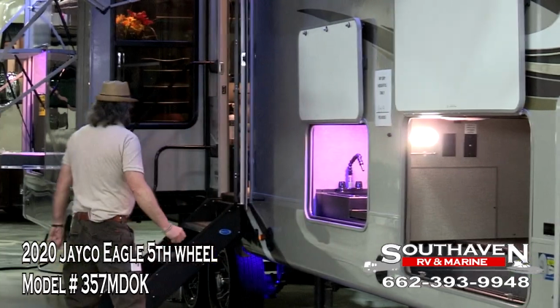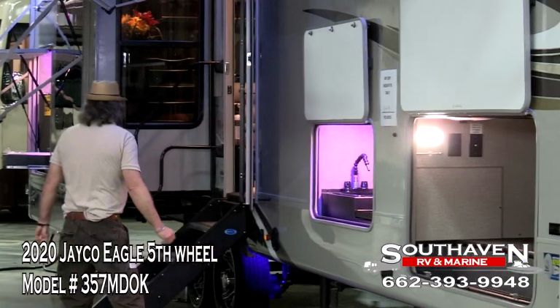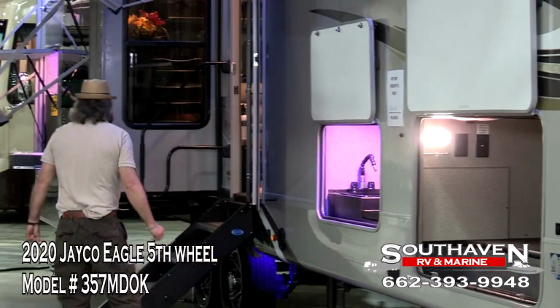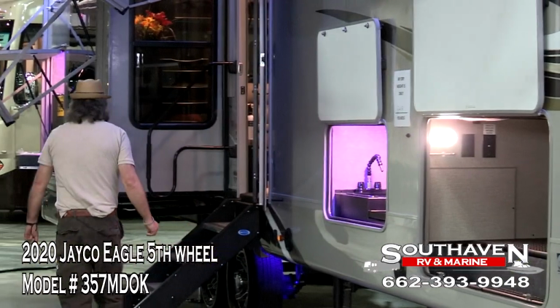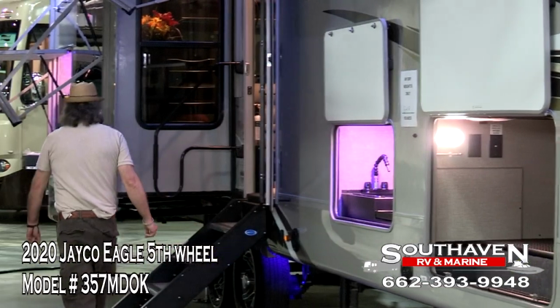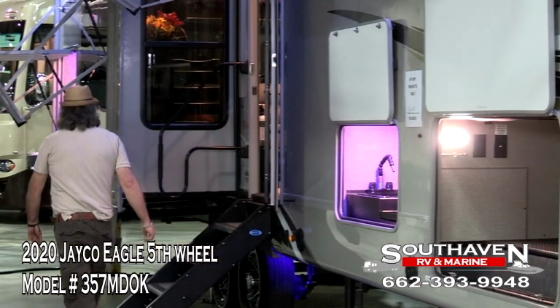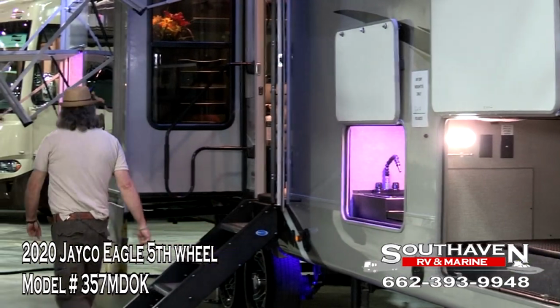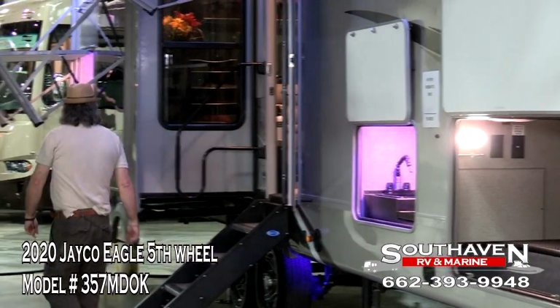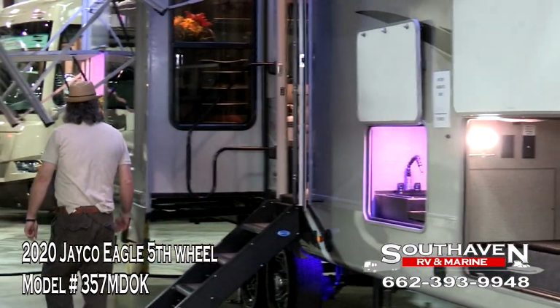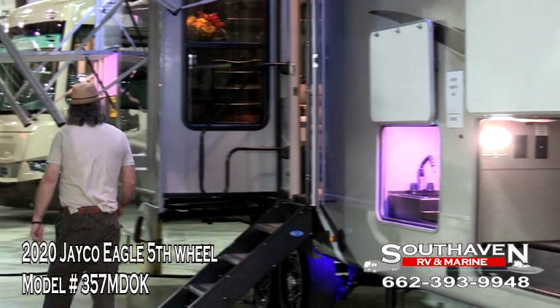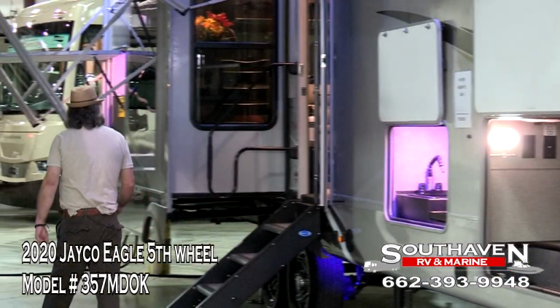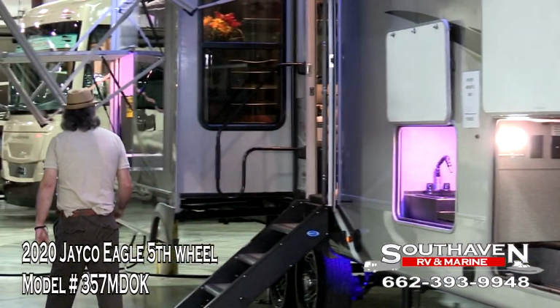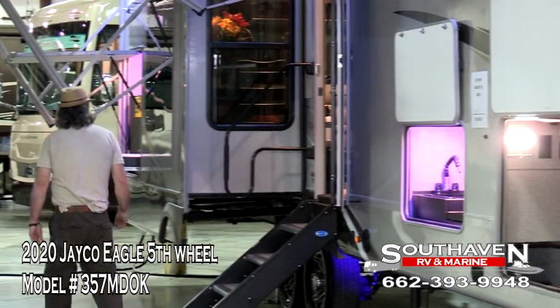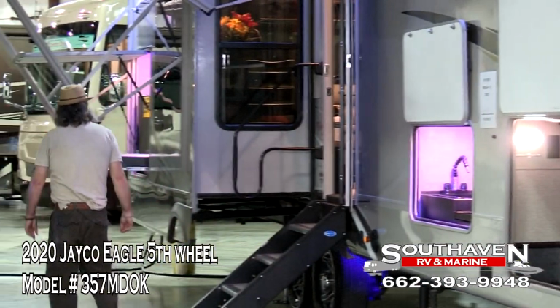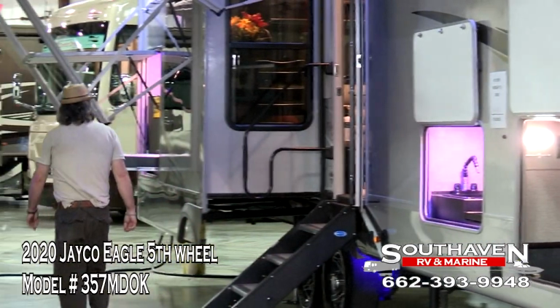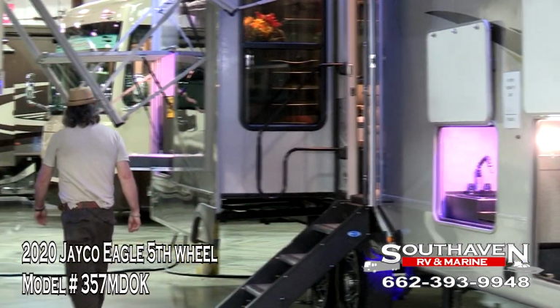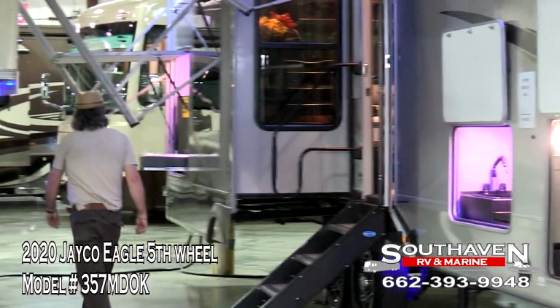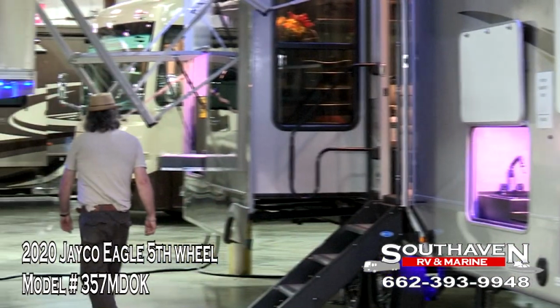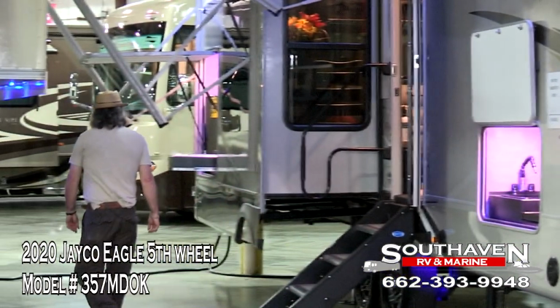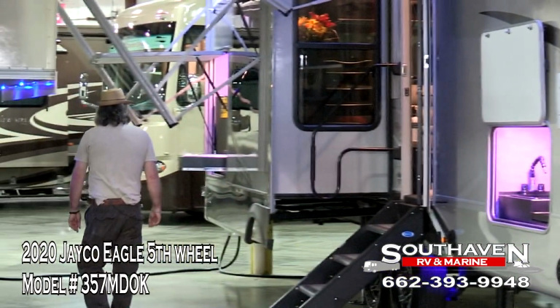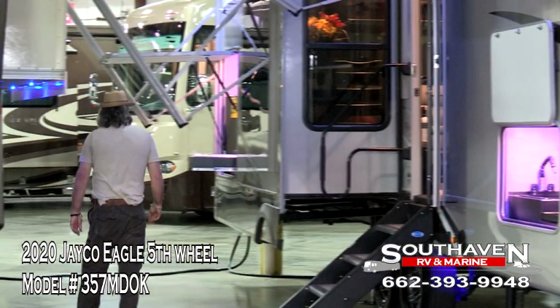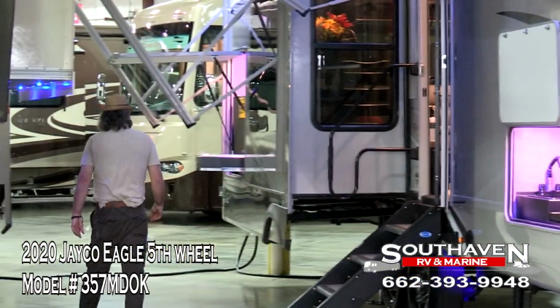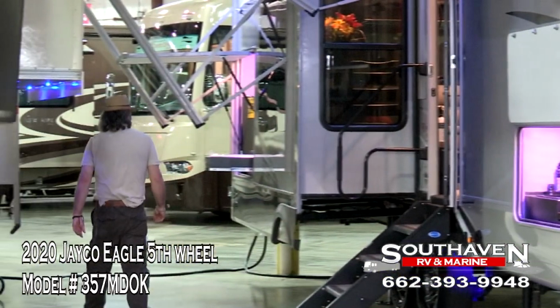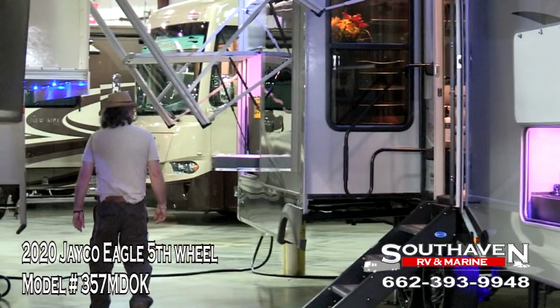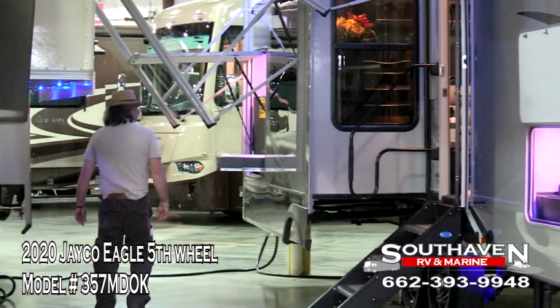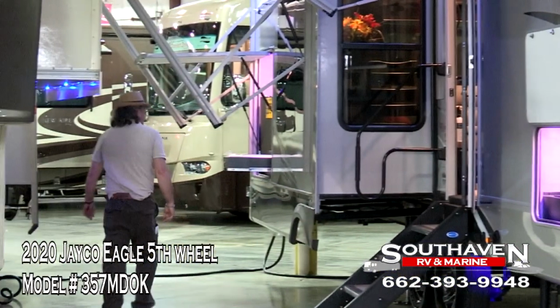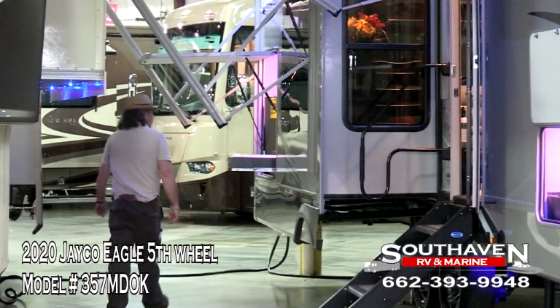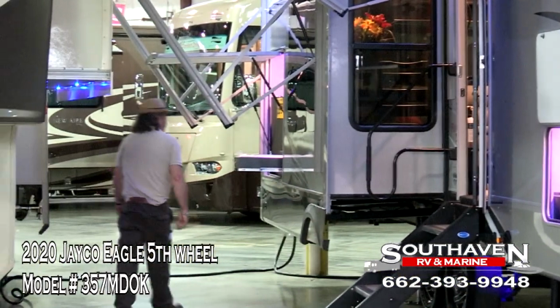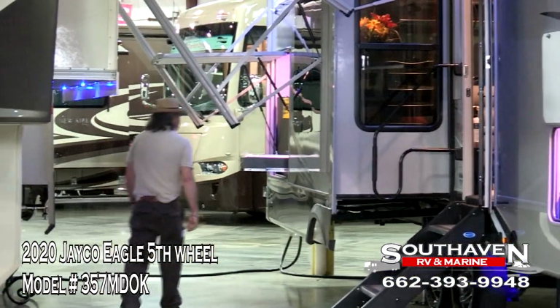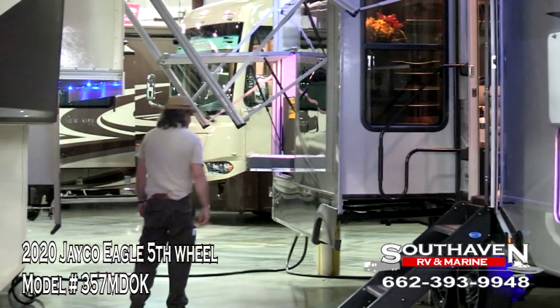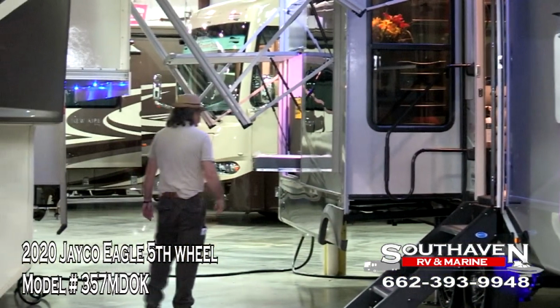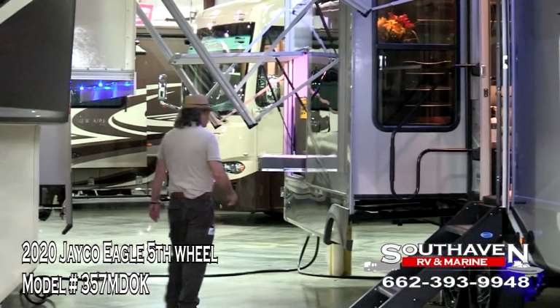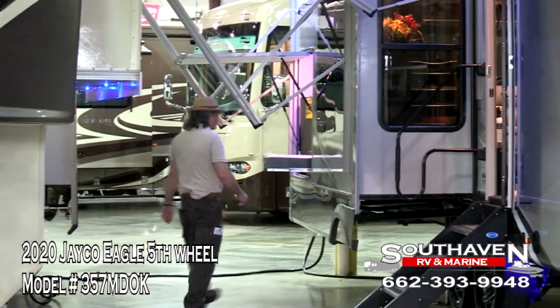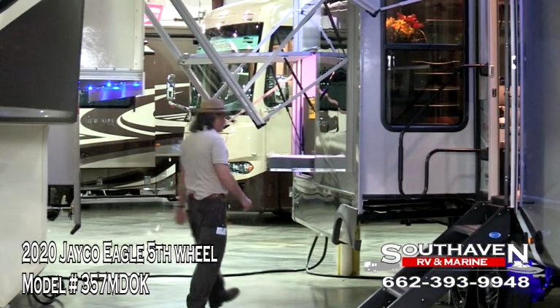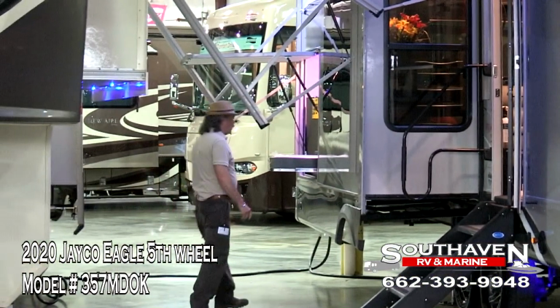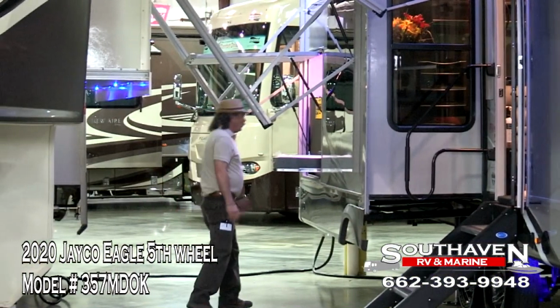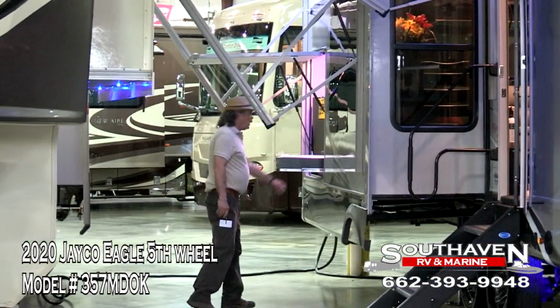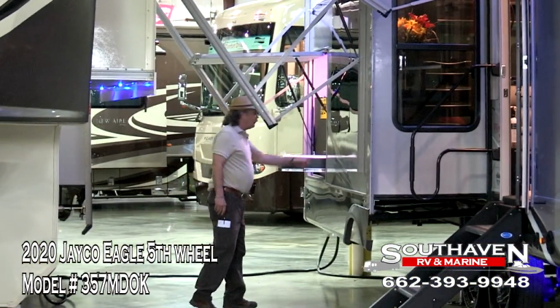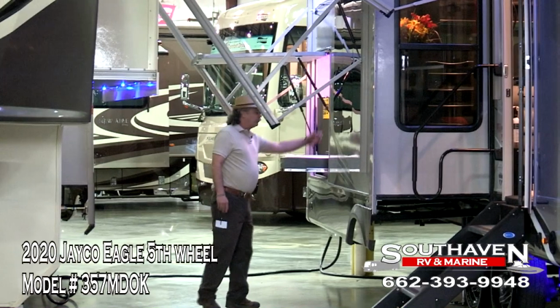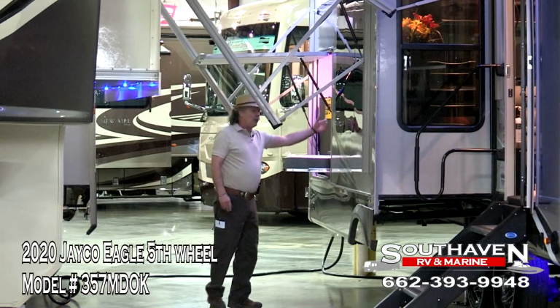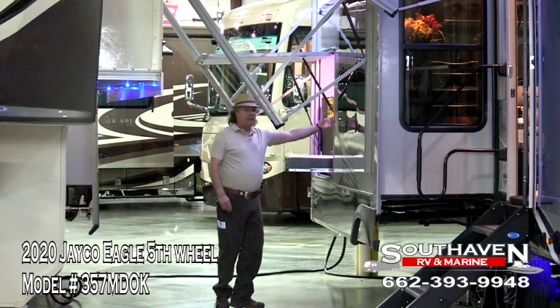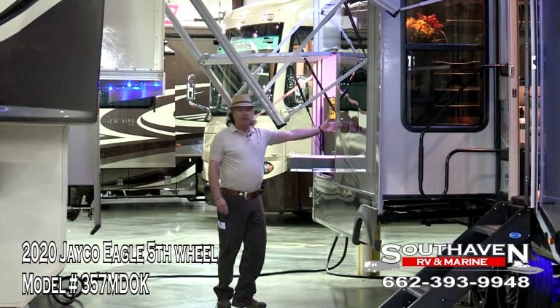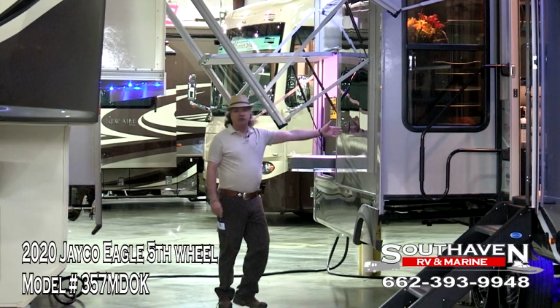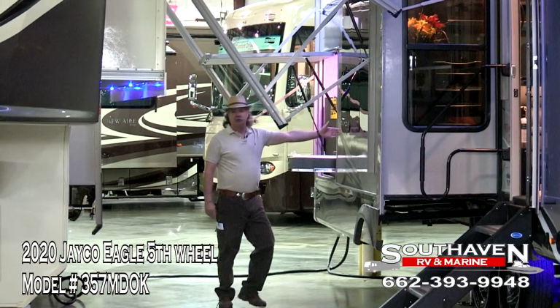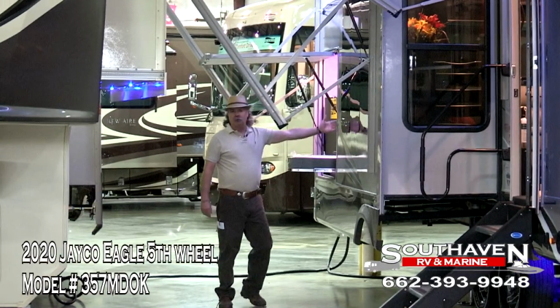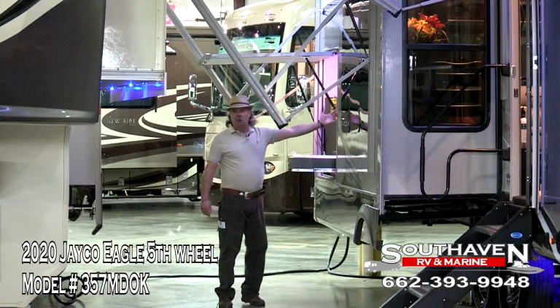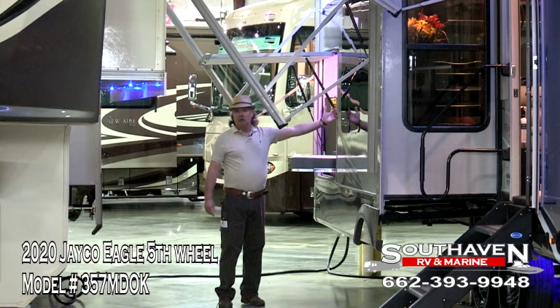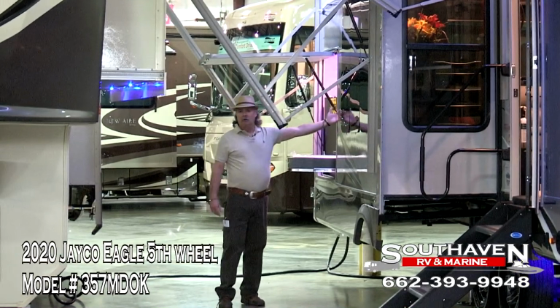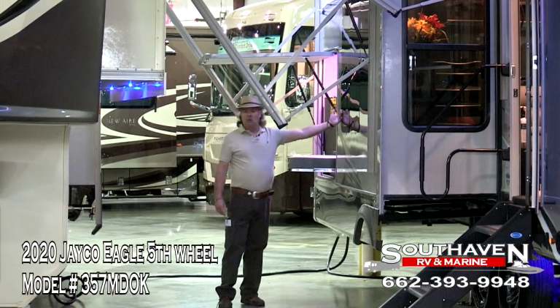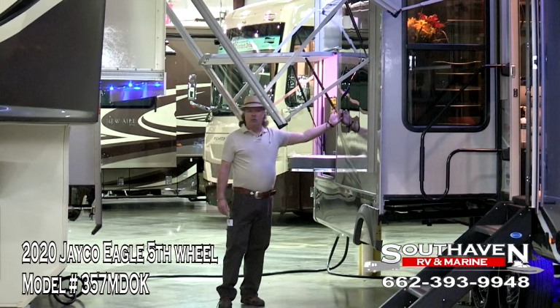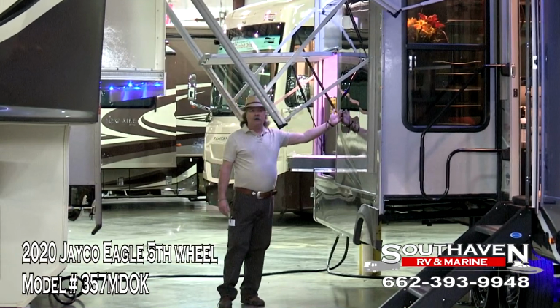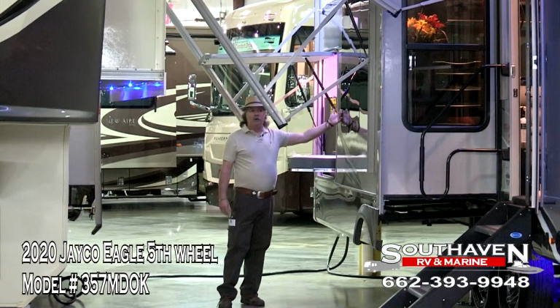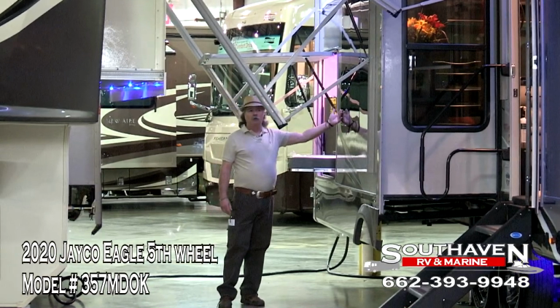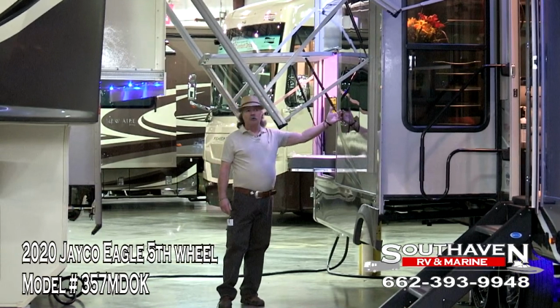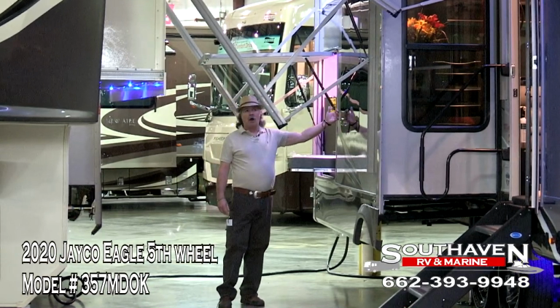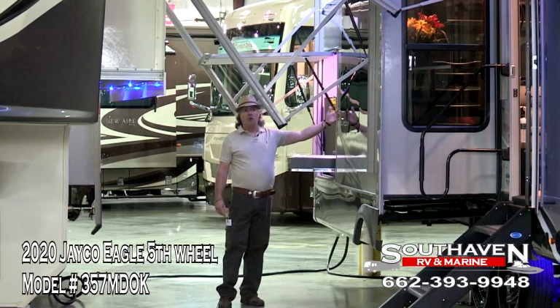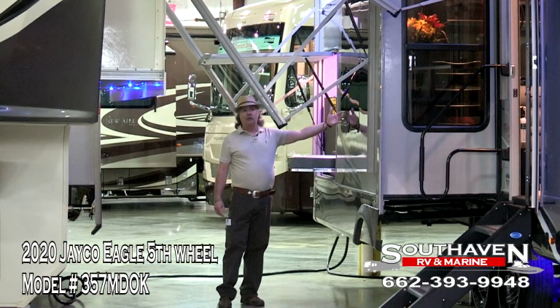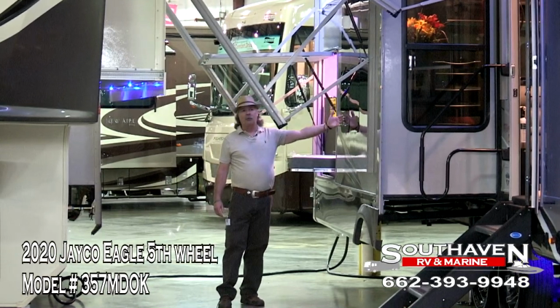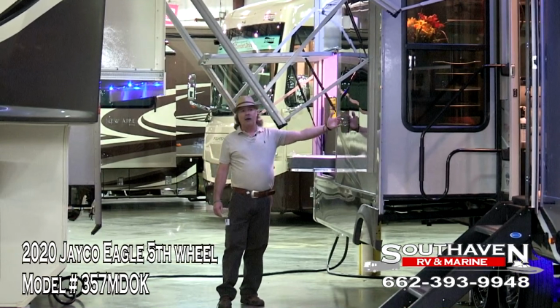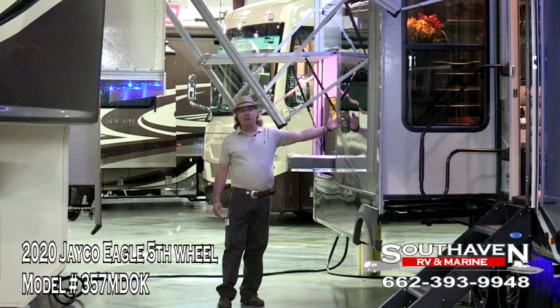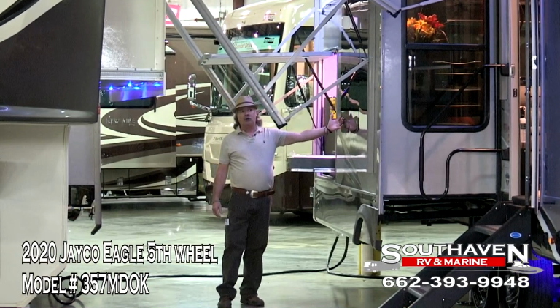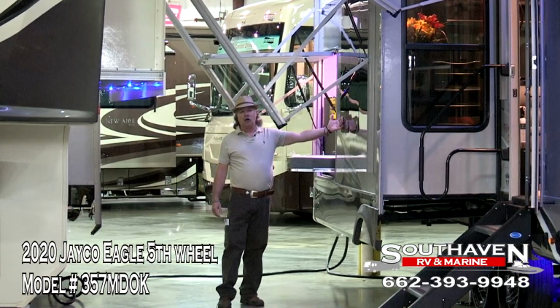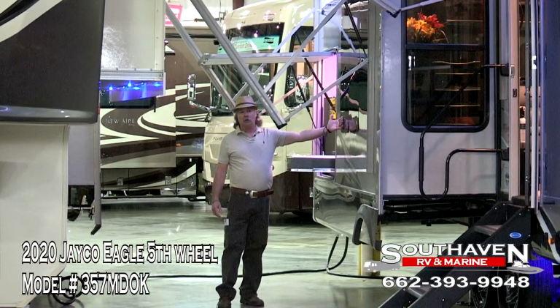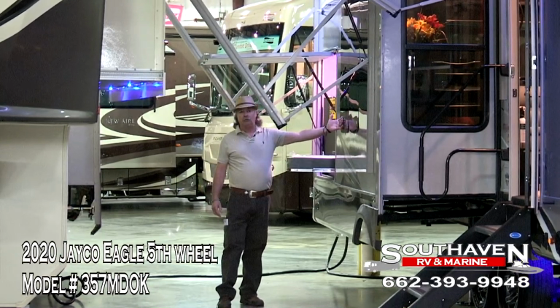As we walk around over here, you can see that we have frameless windows all throughout the coach.